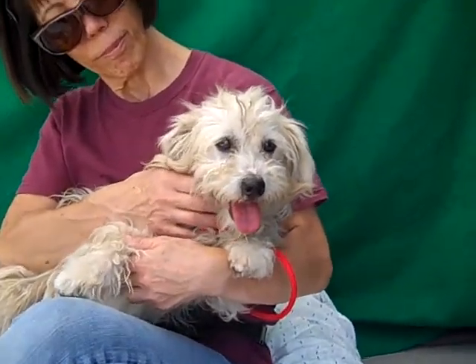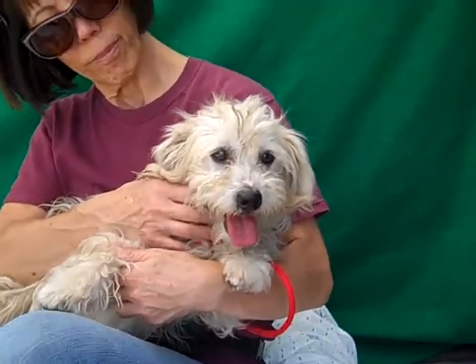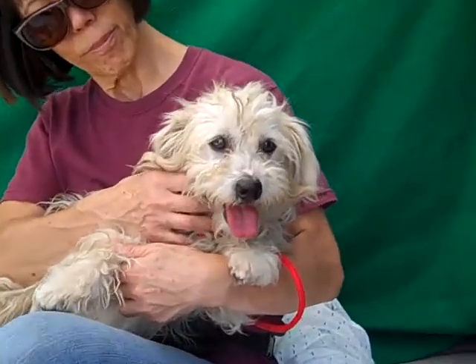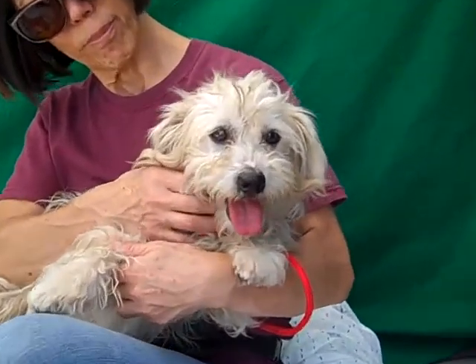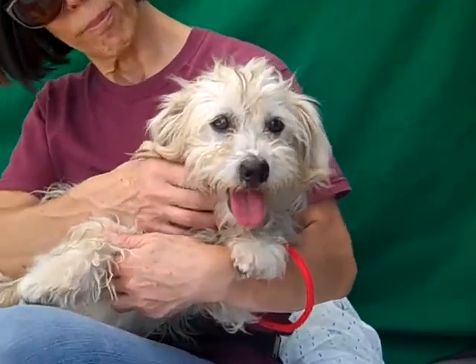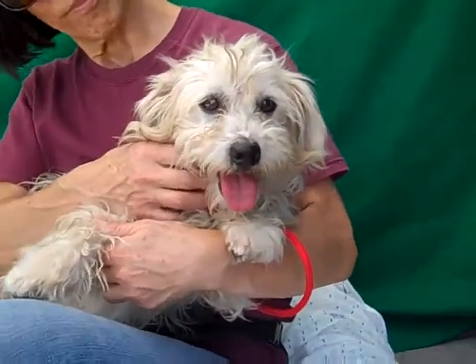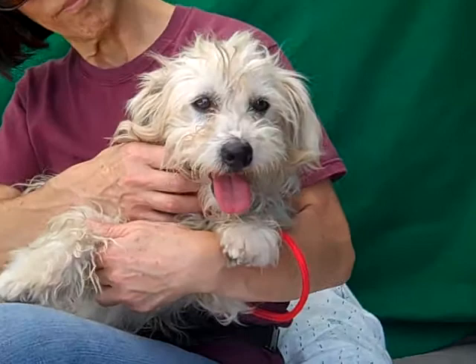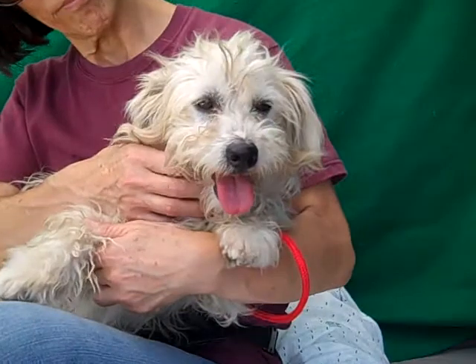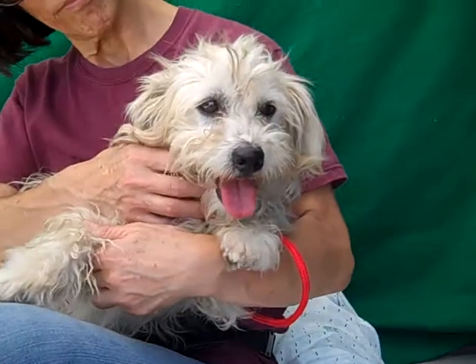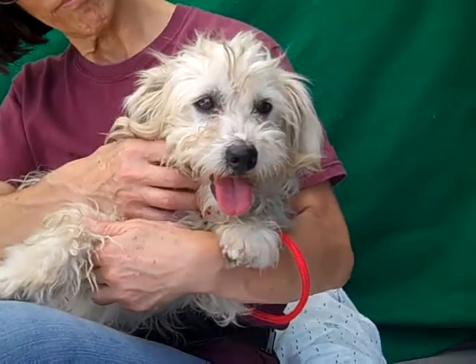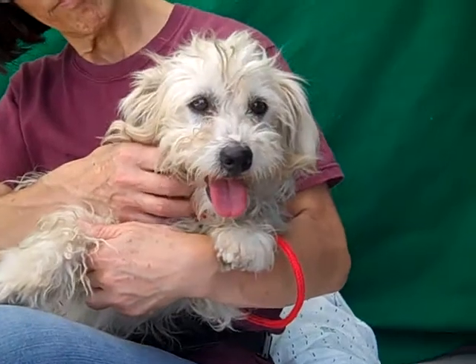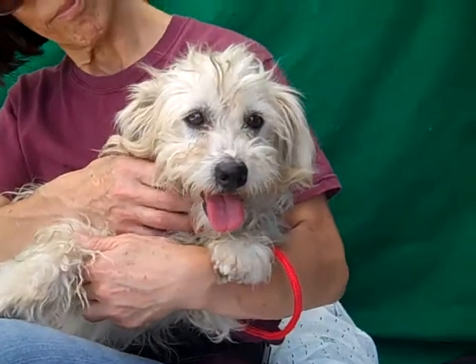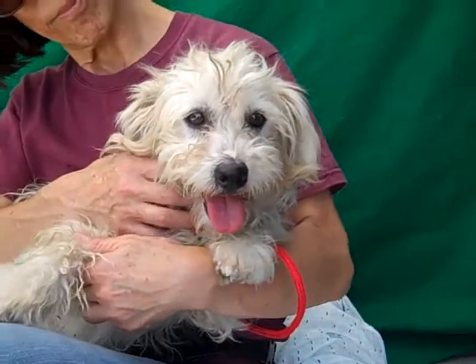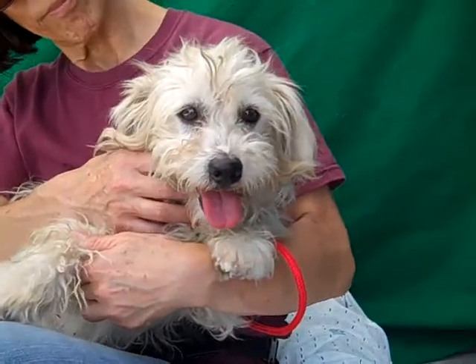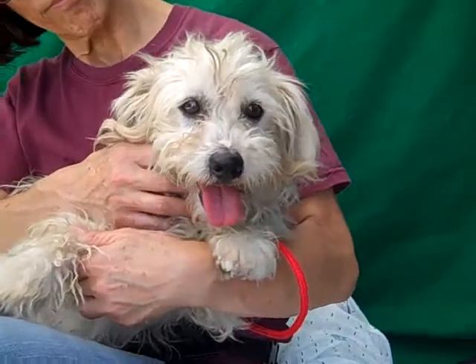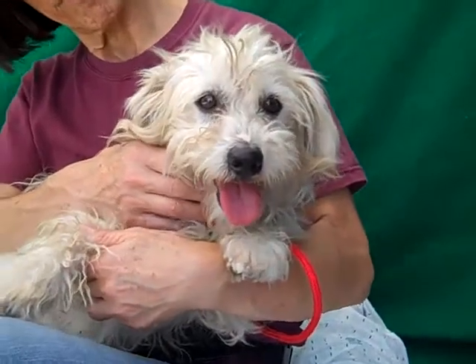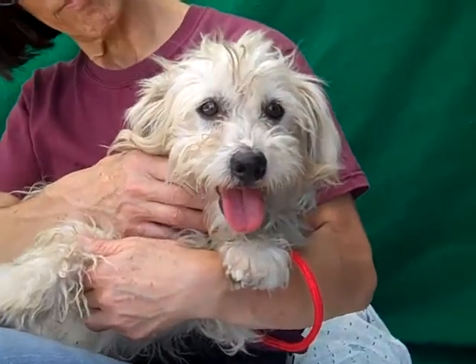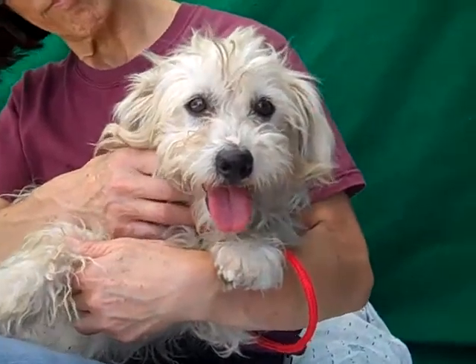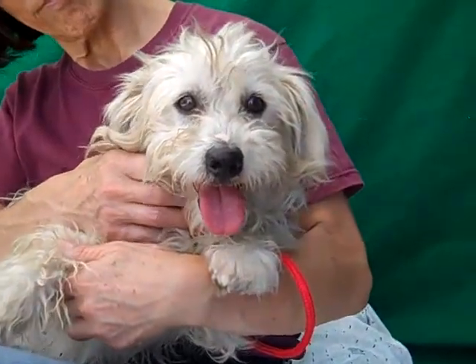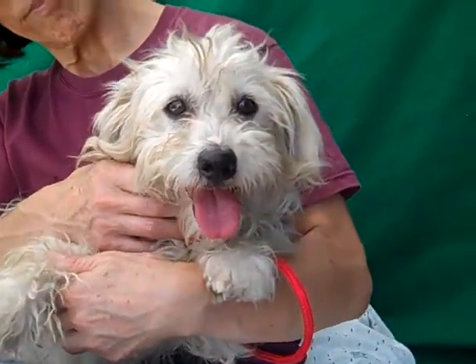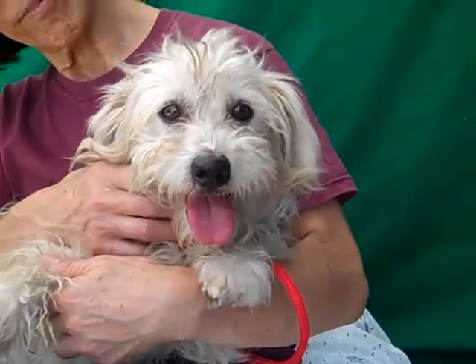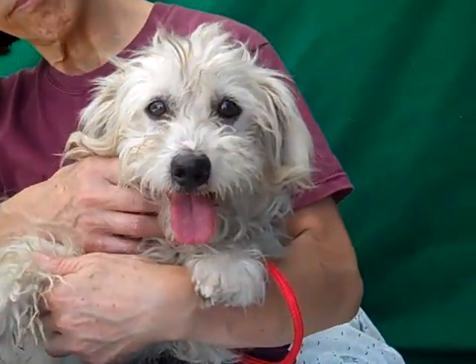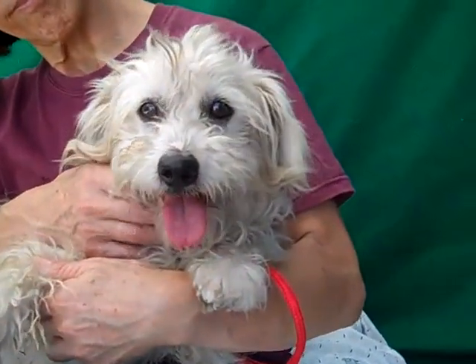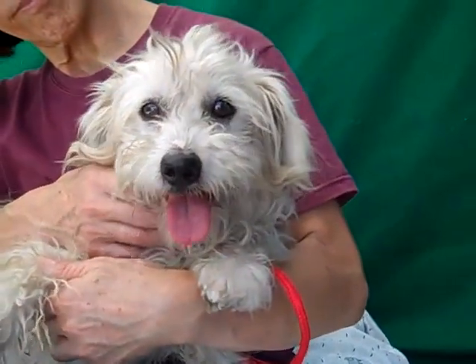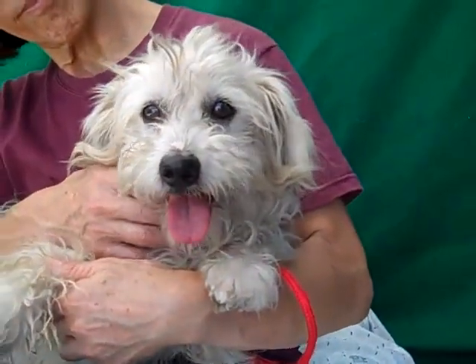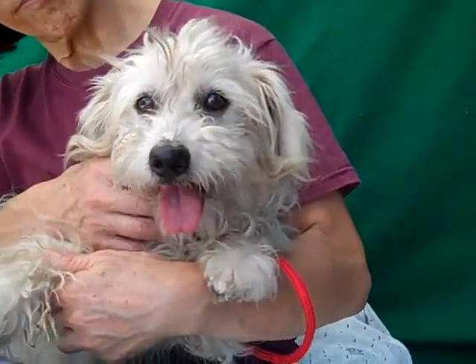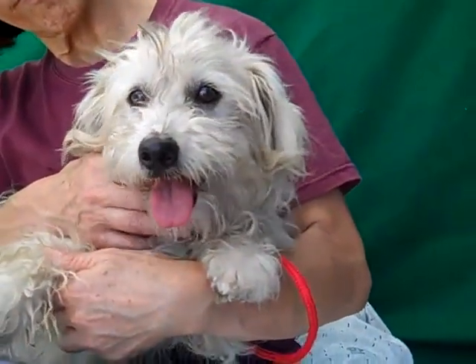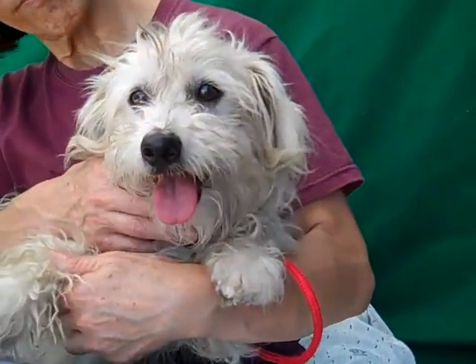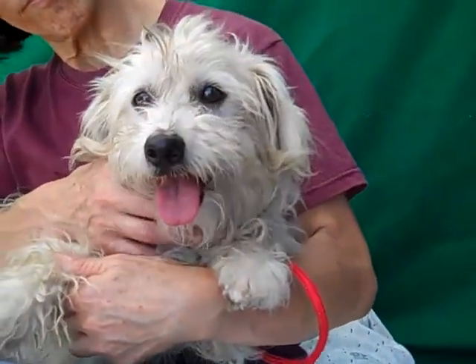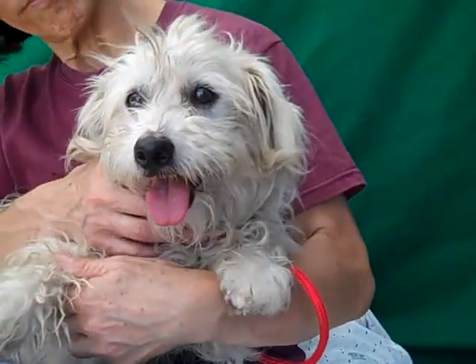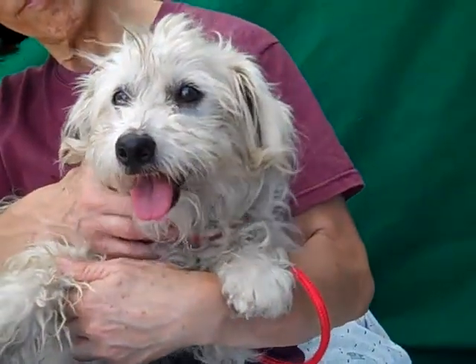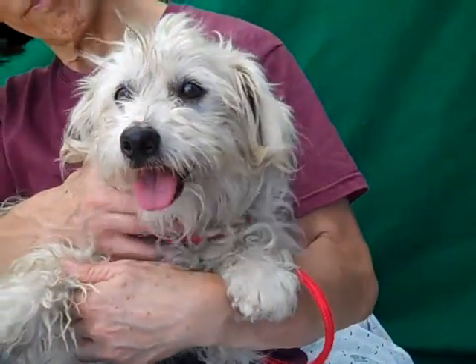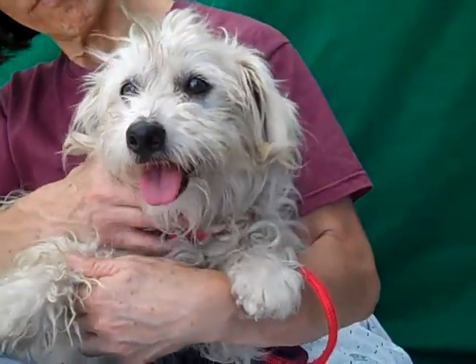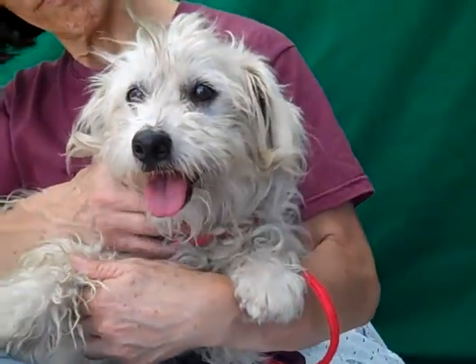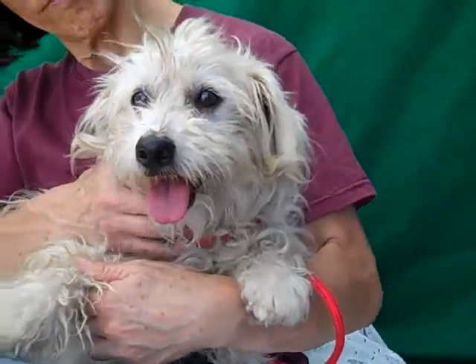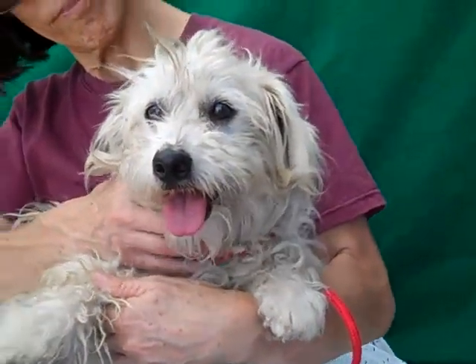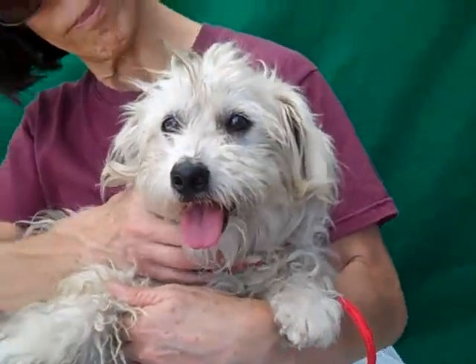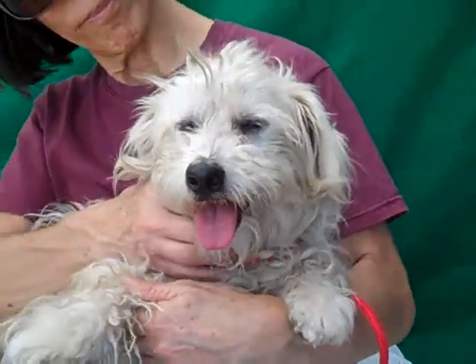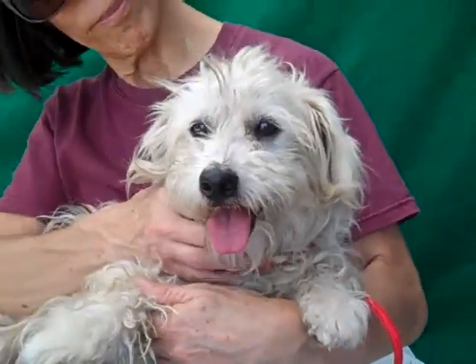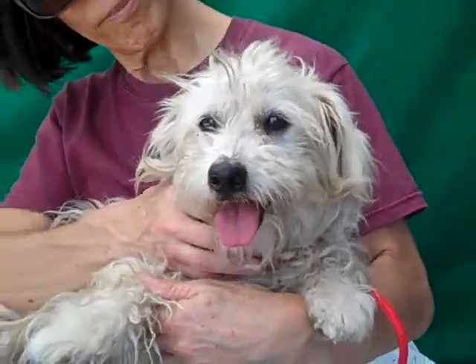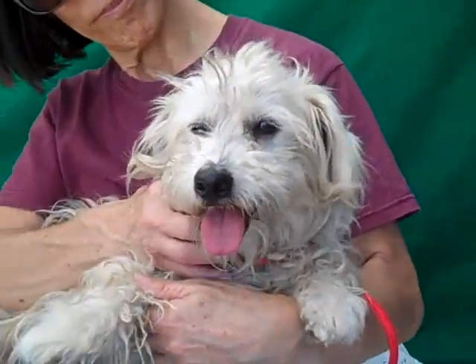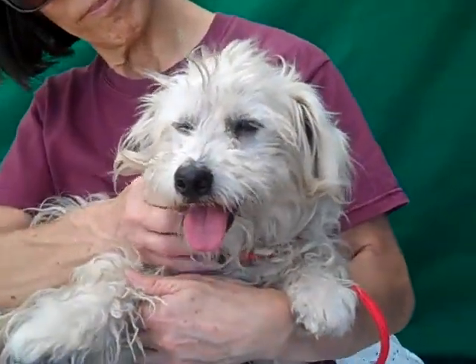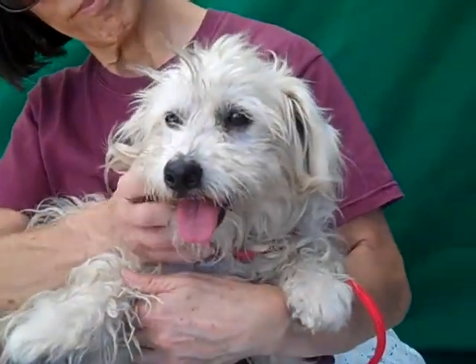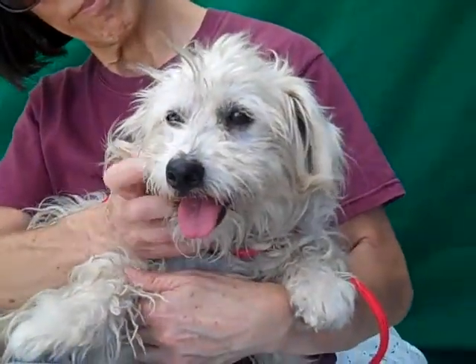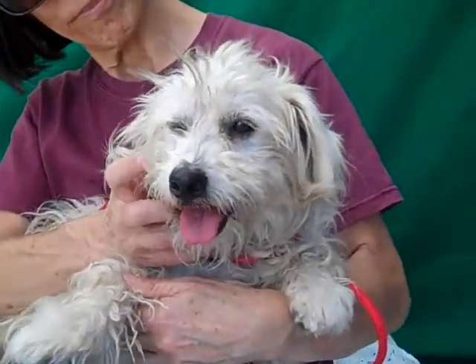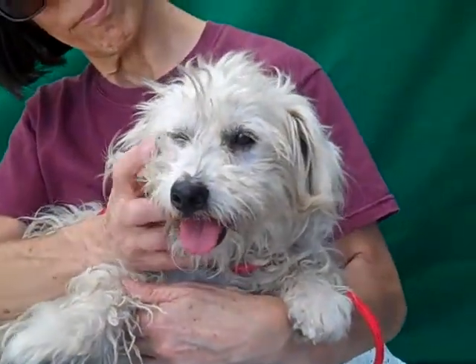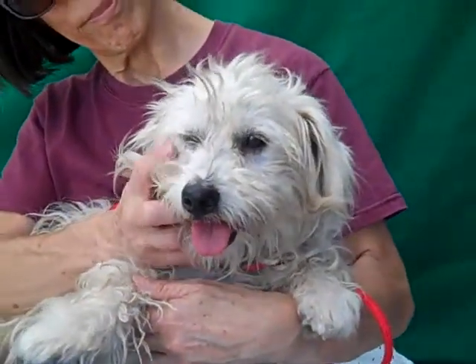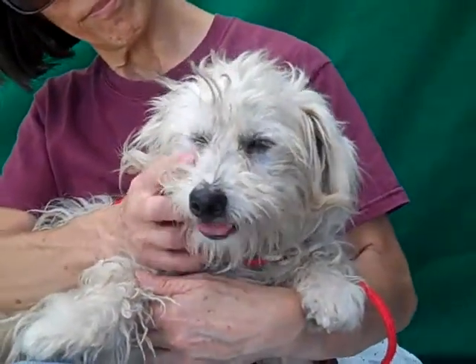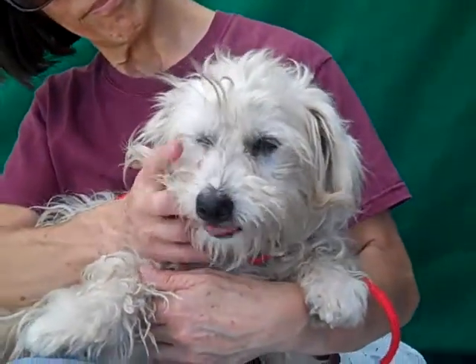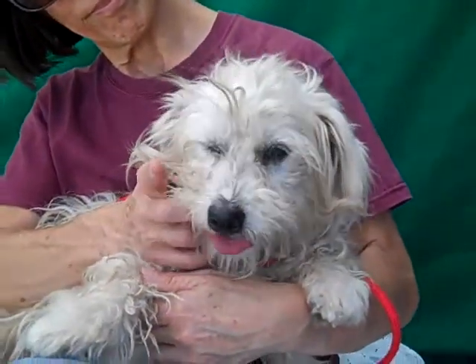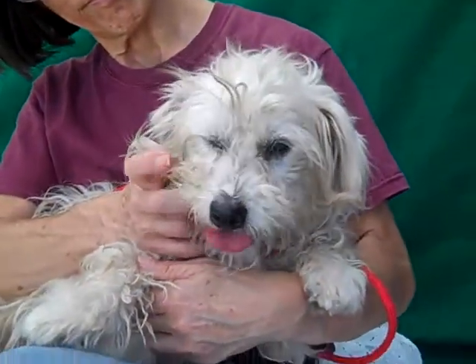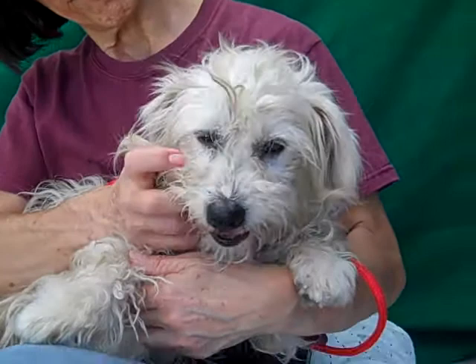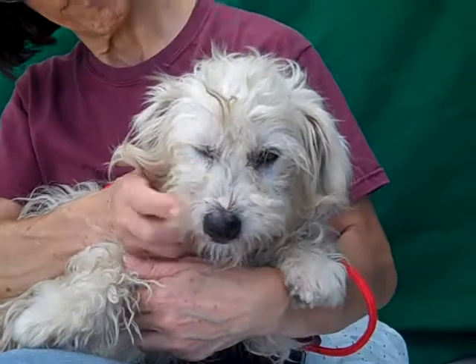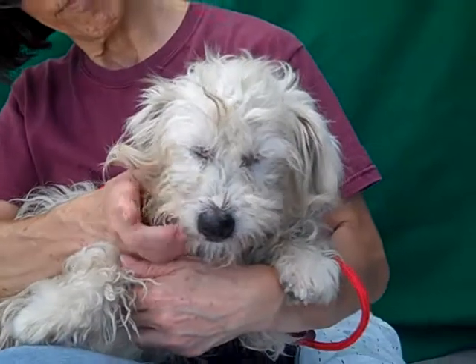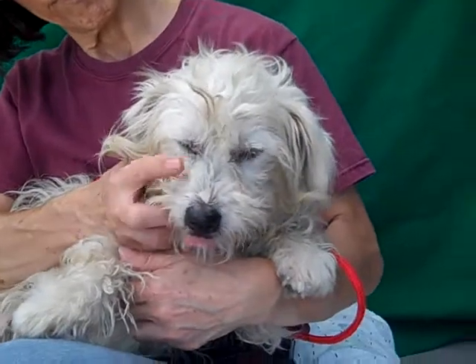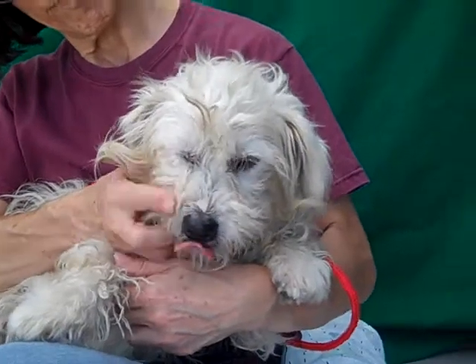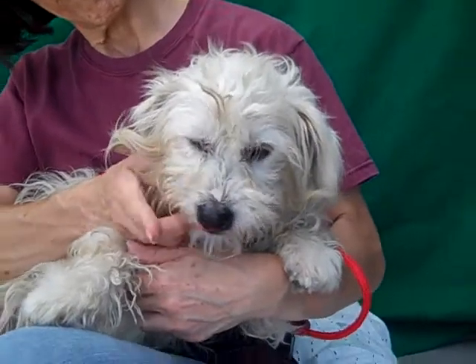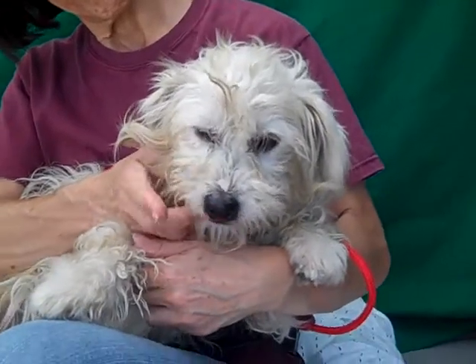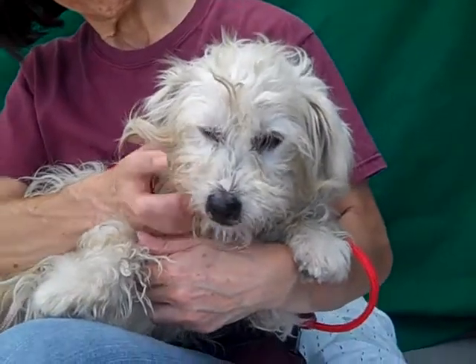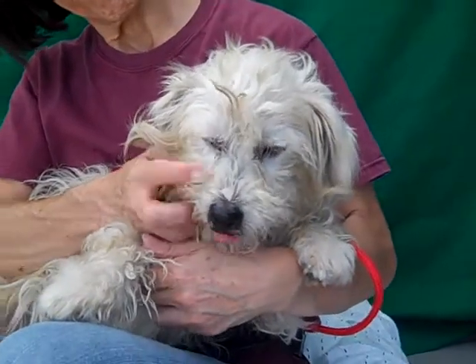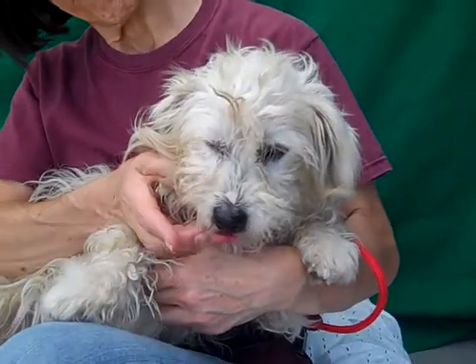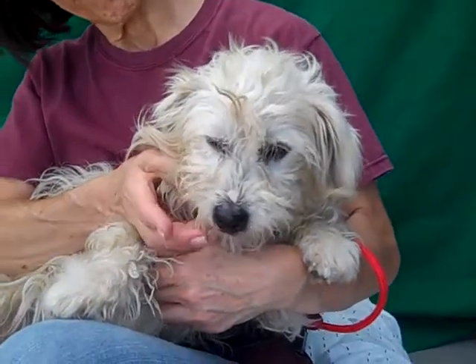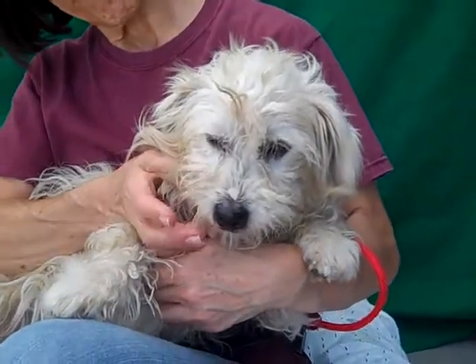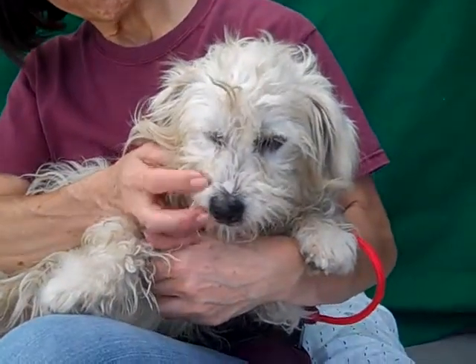You can come on down to the Baldwin Park shelter, take a look at this face. Hopefully you fall in love because we have, and you can take him home with you.